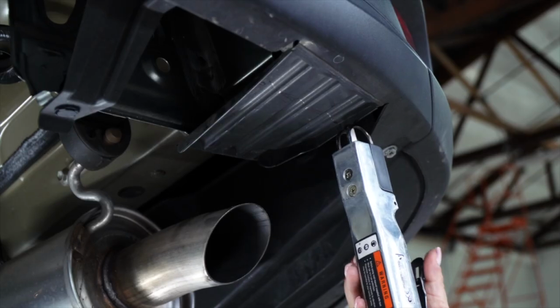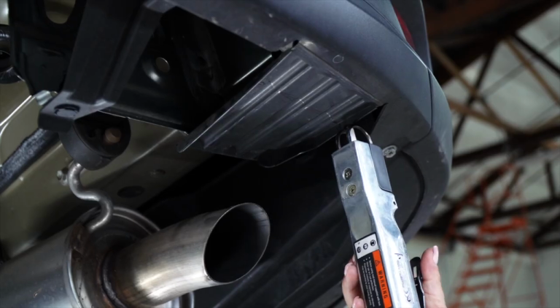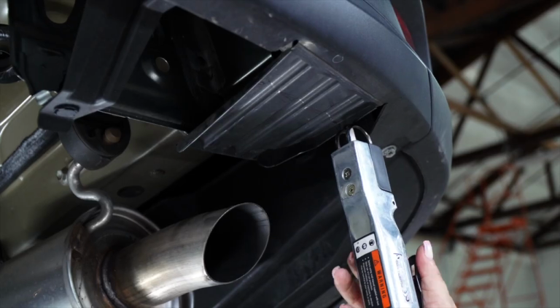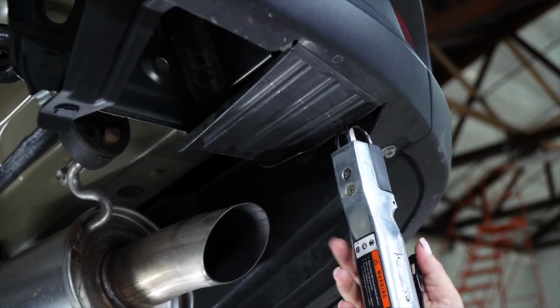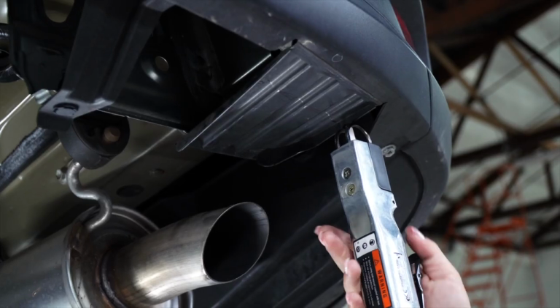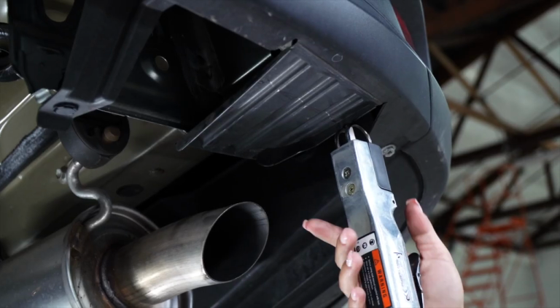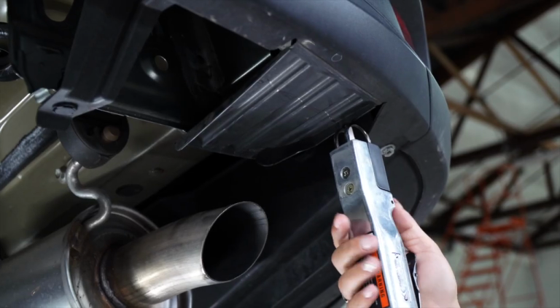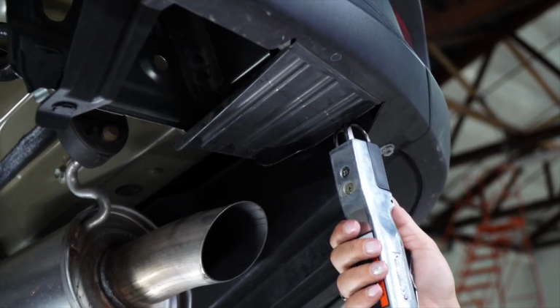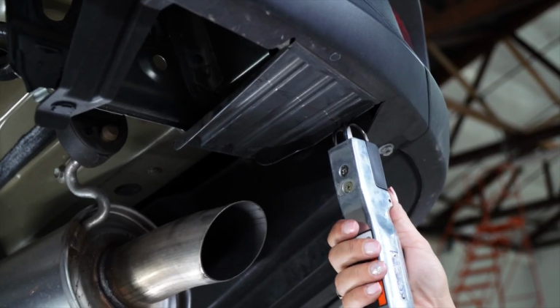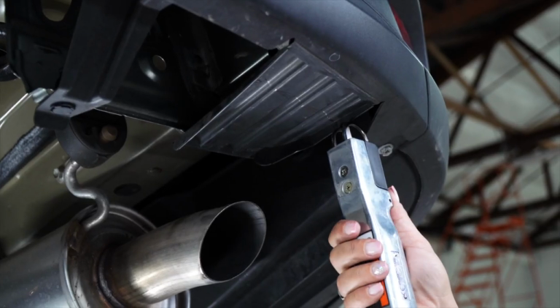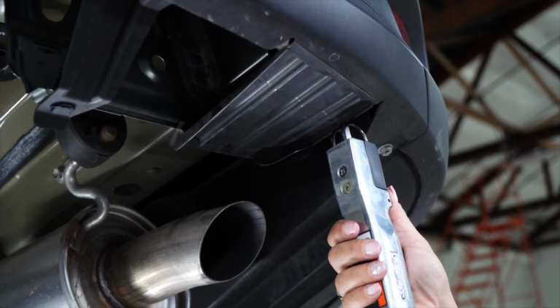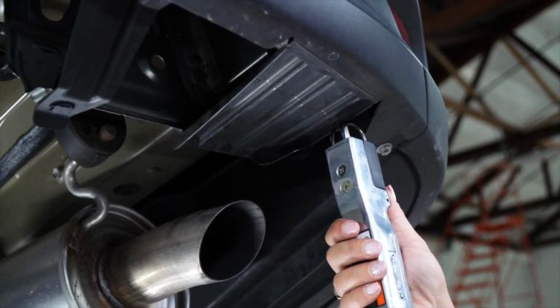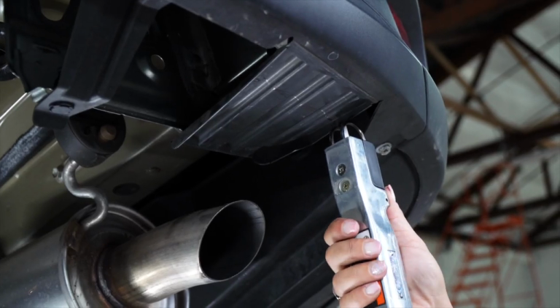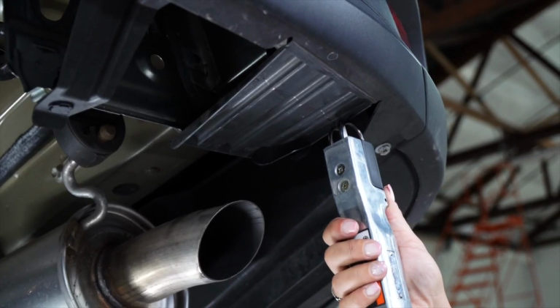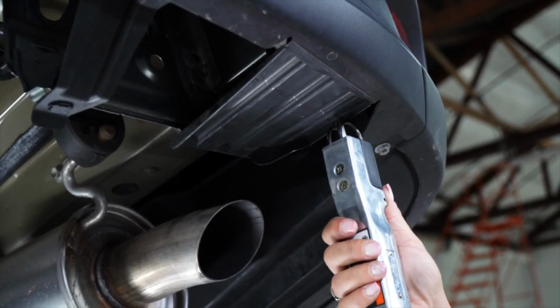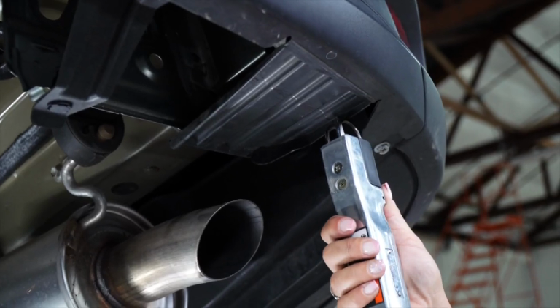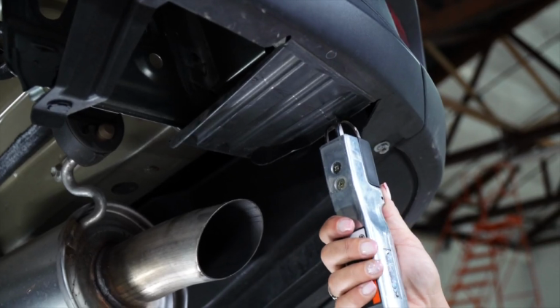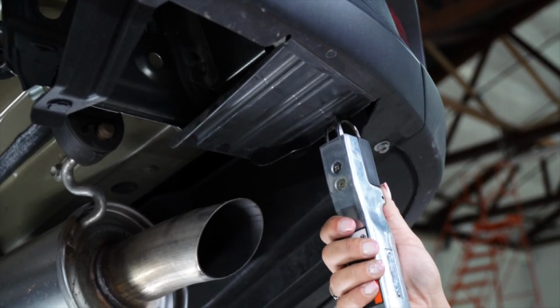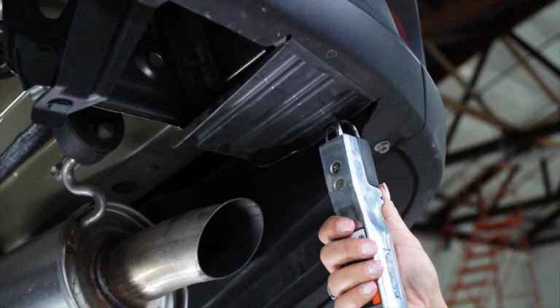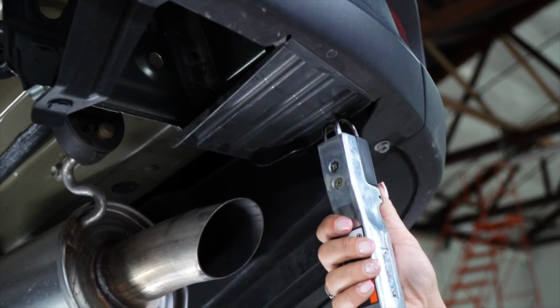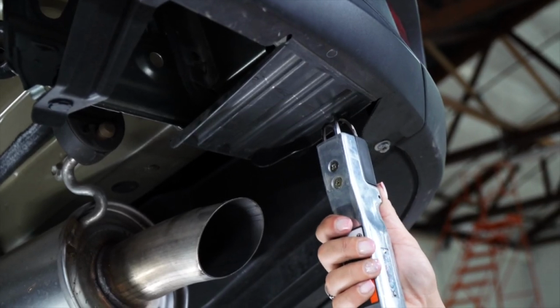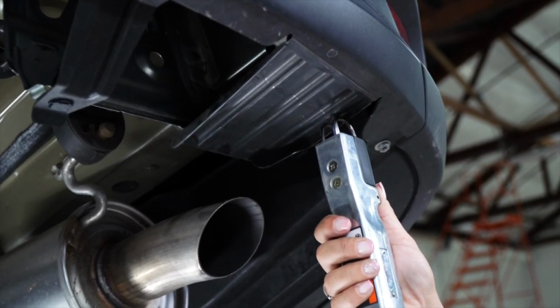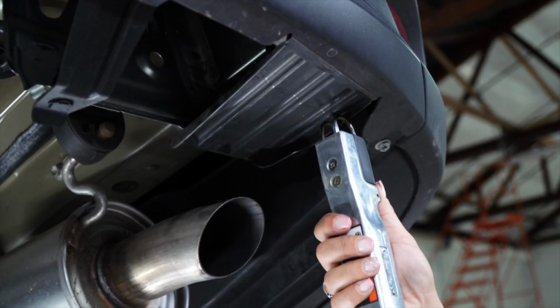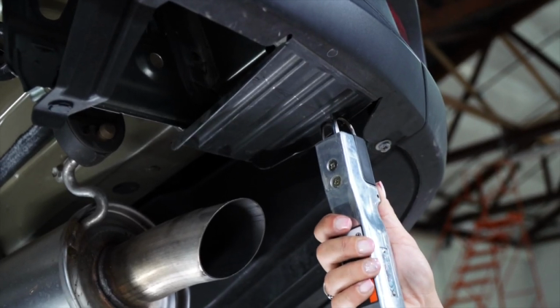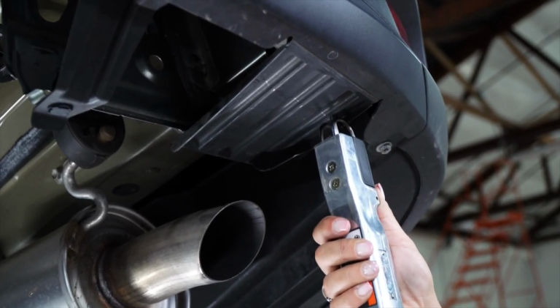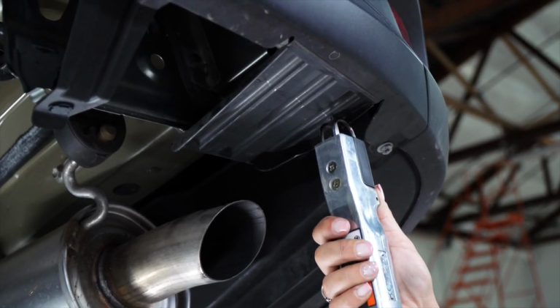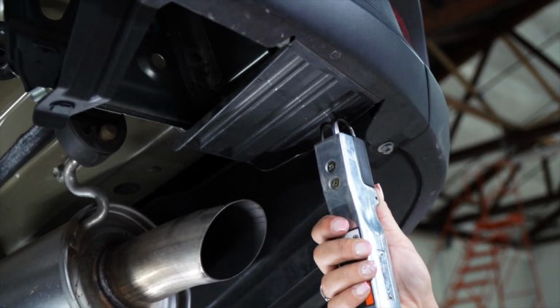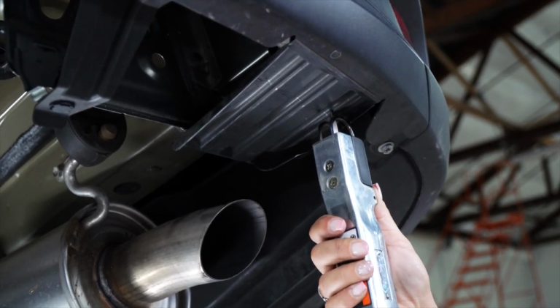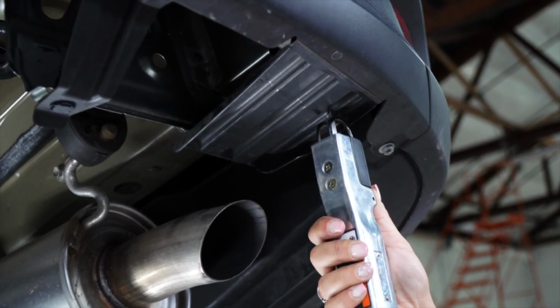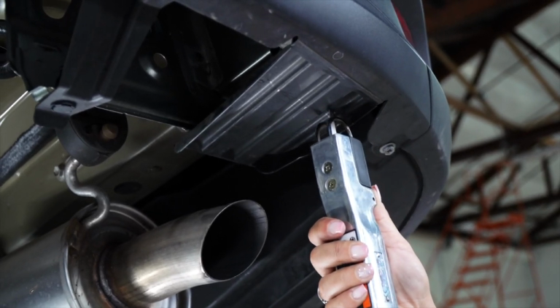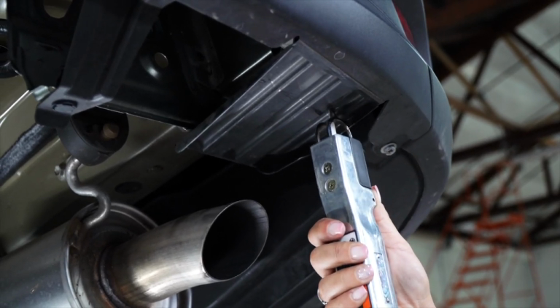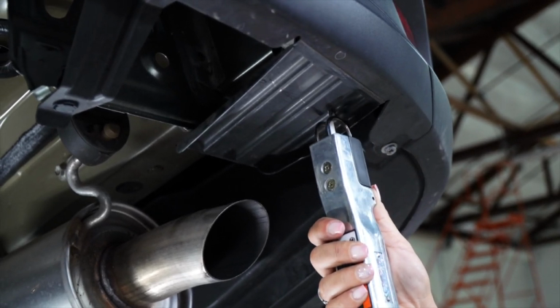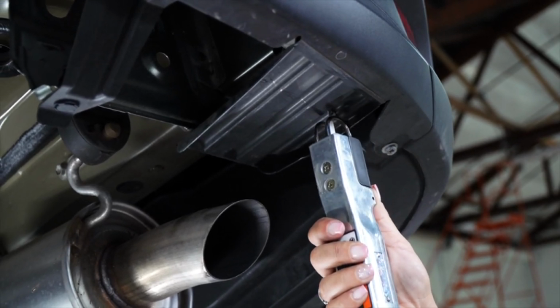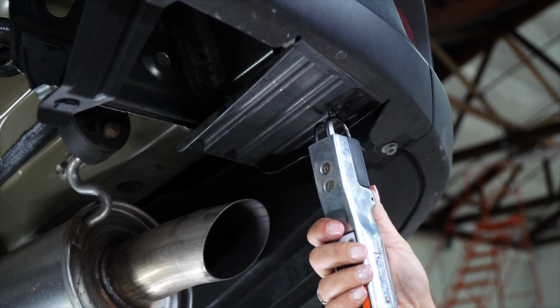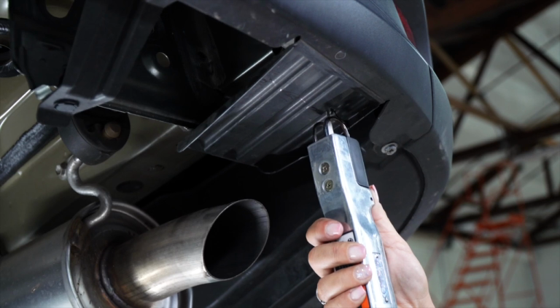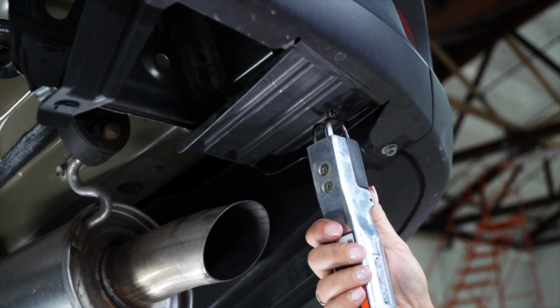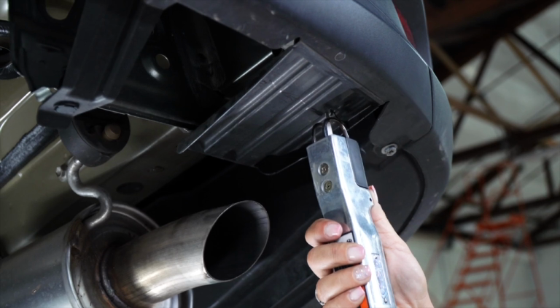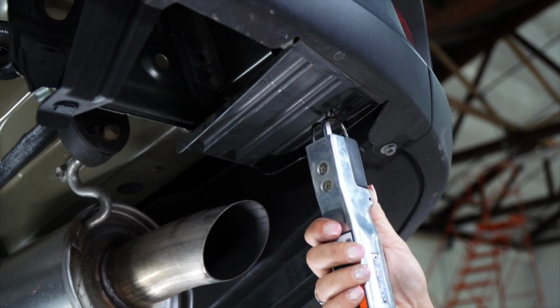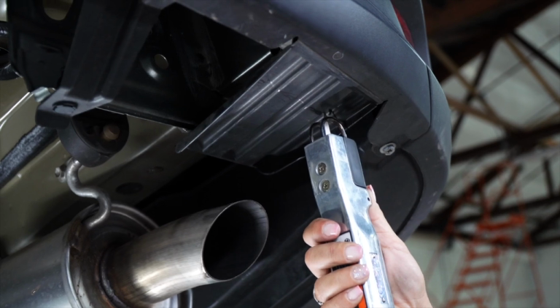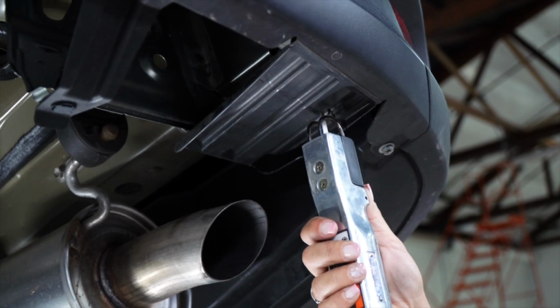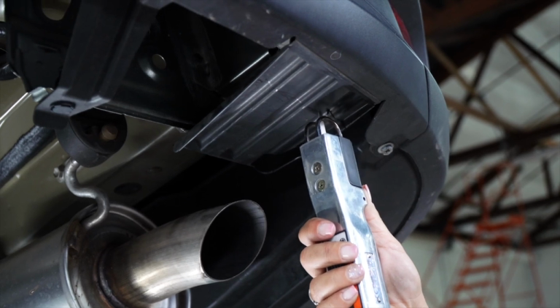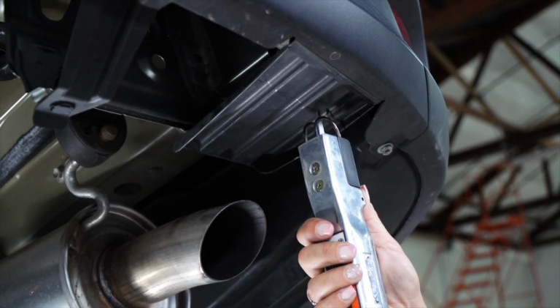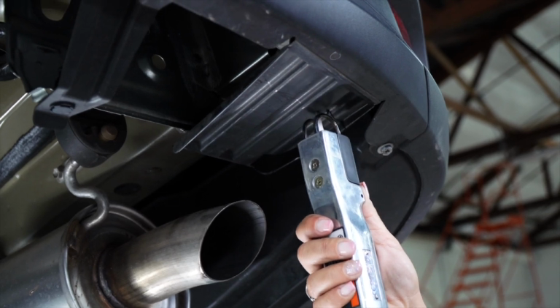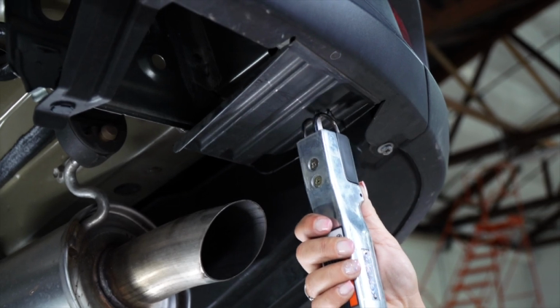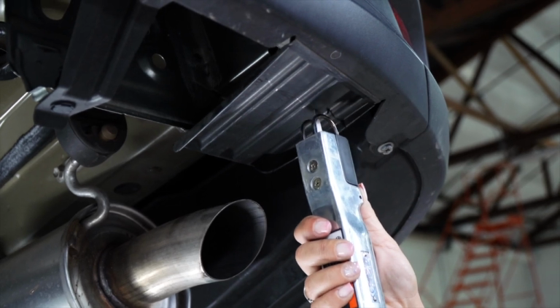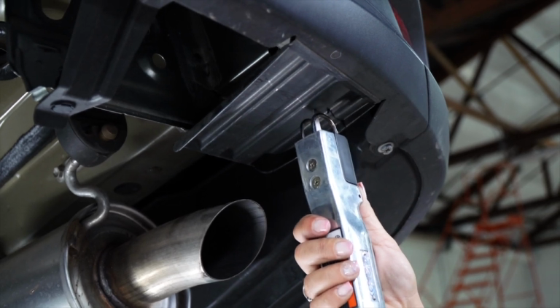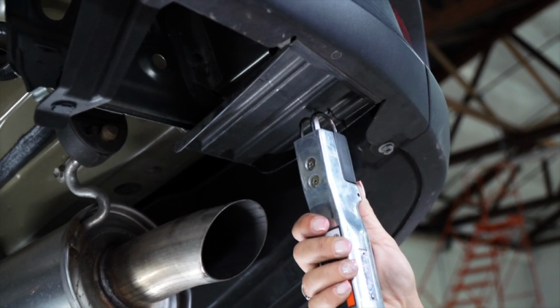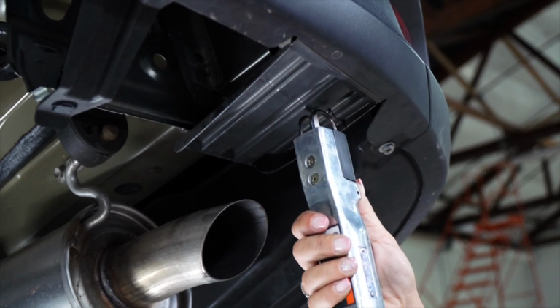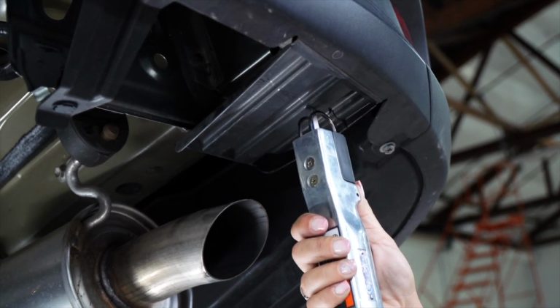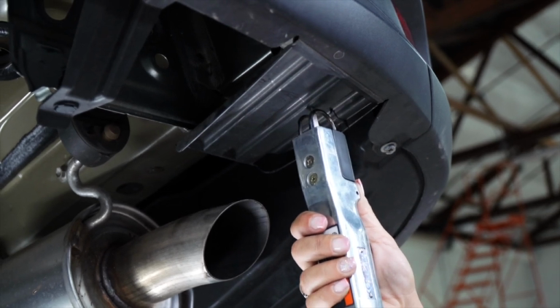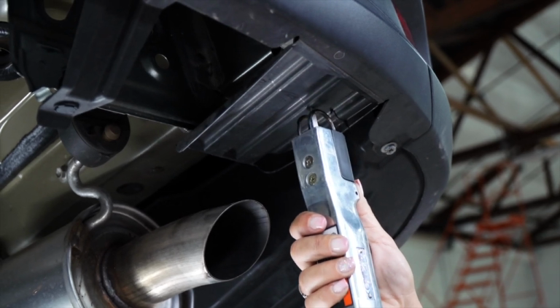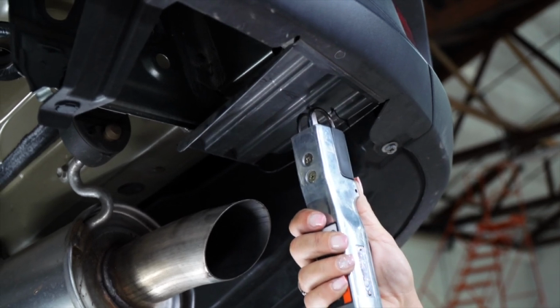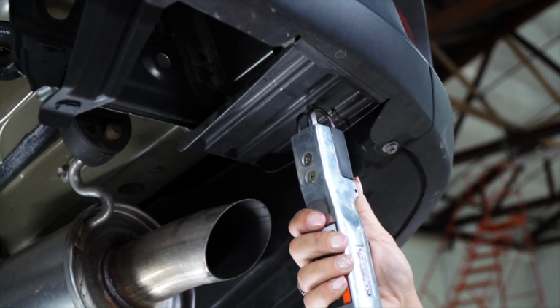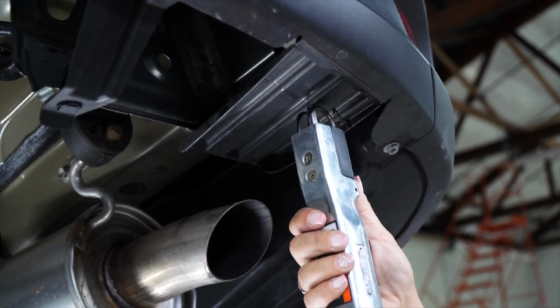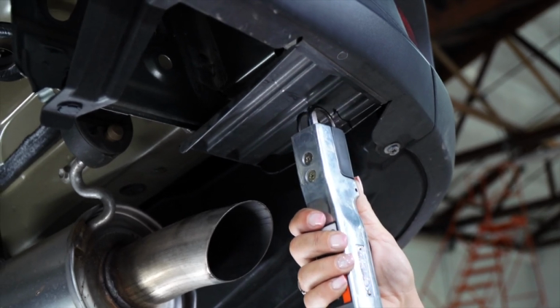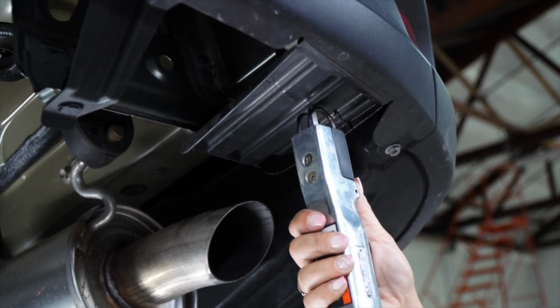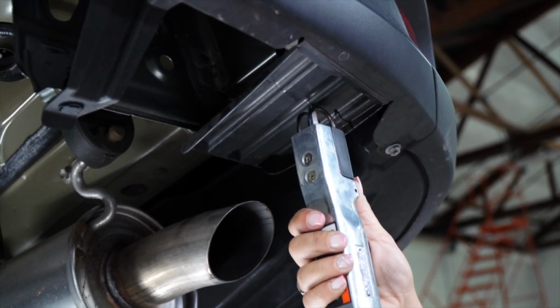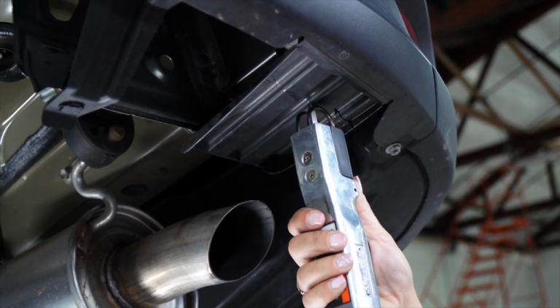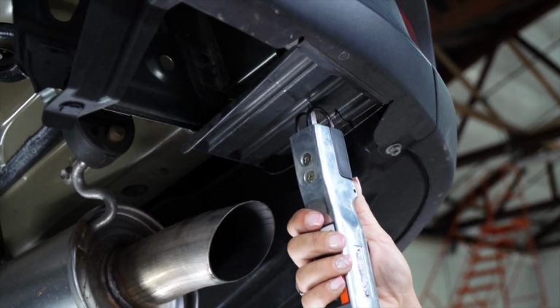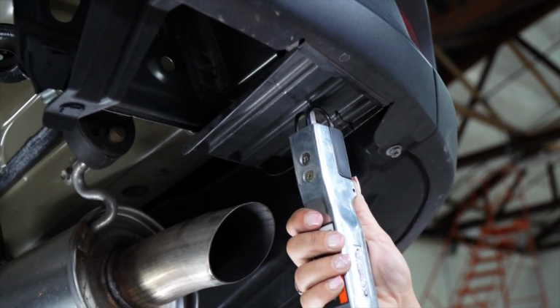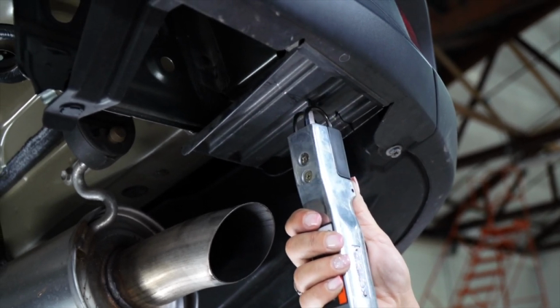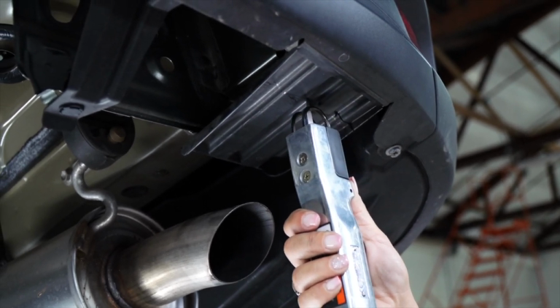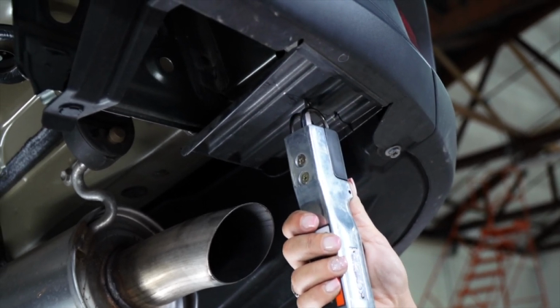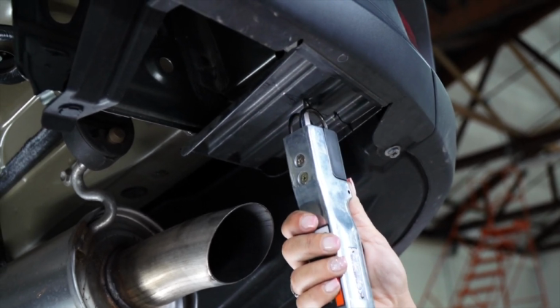Next, we're going to be trimming the air deflector, which we've already marked from the rear of the bumper, two inches.